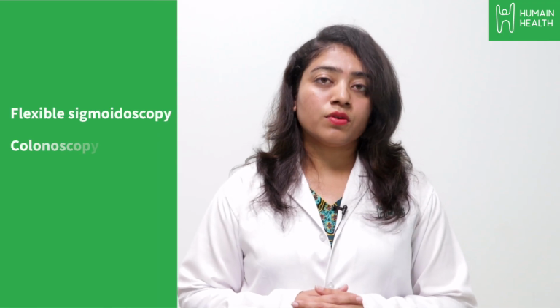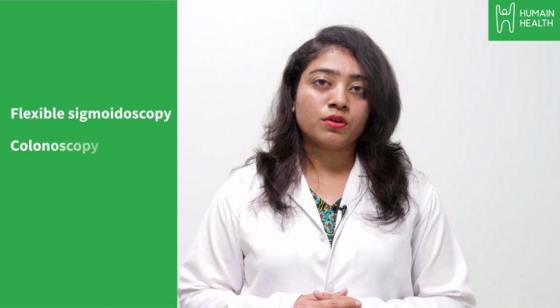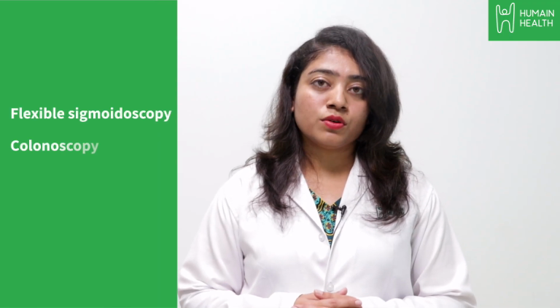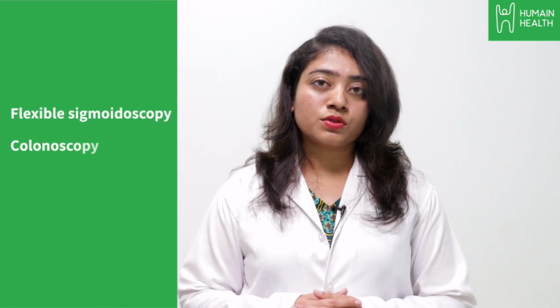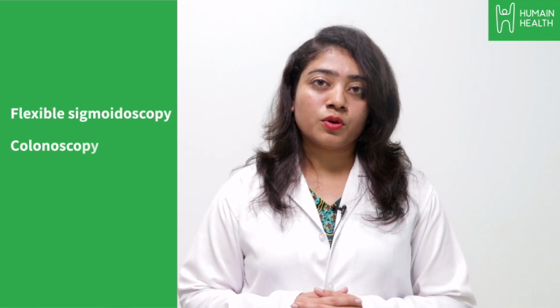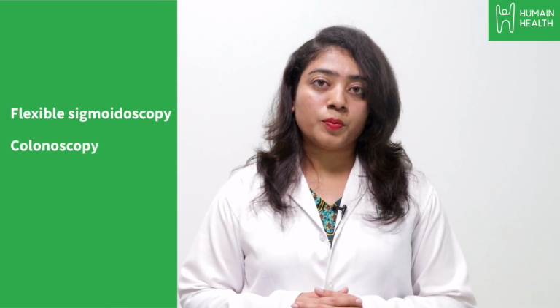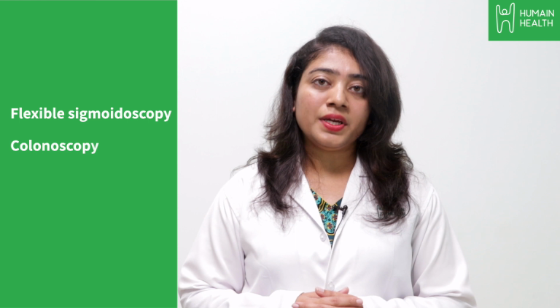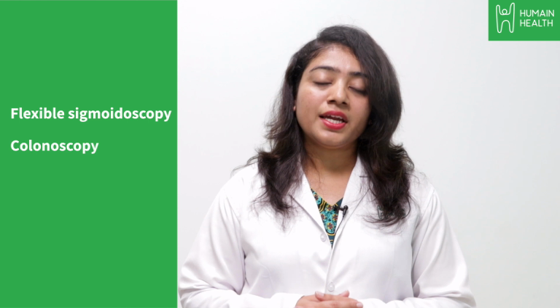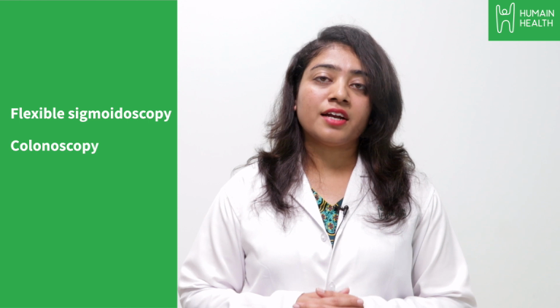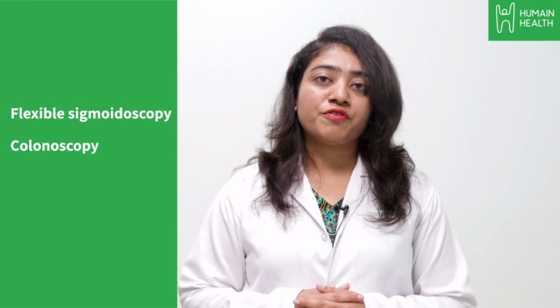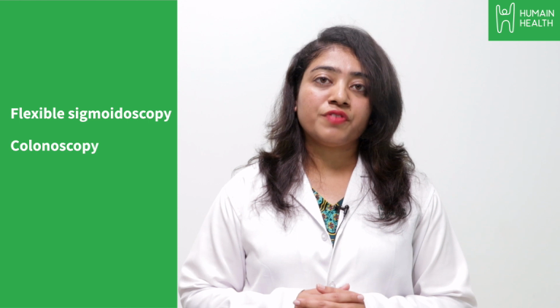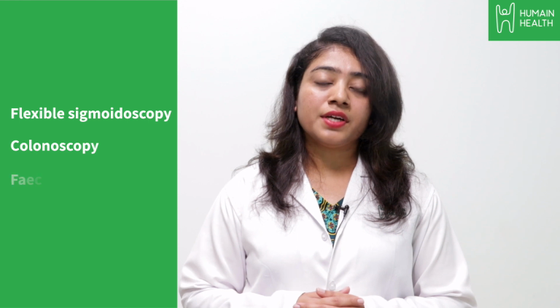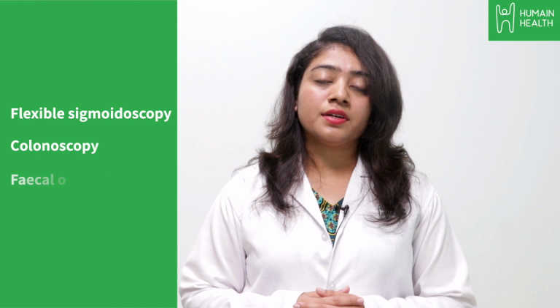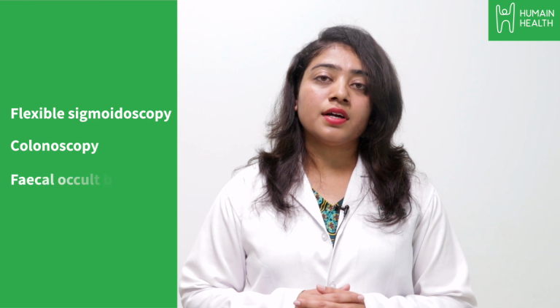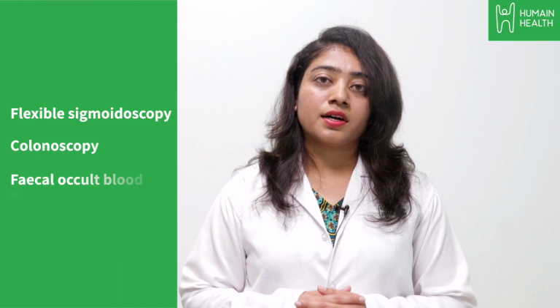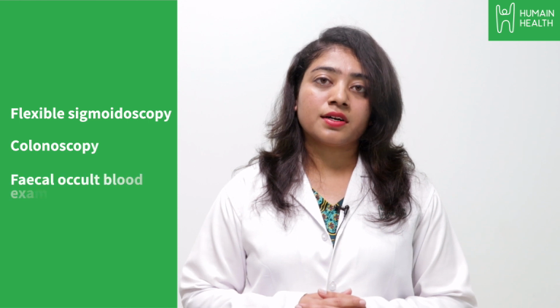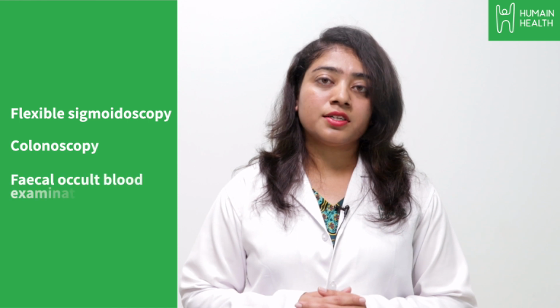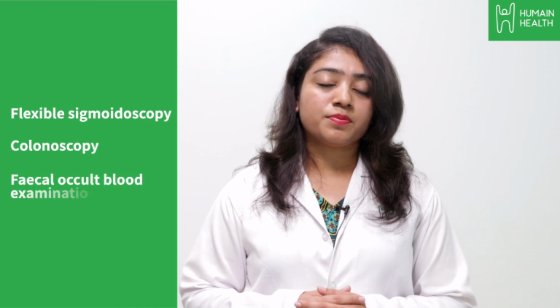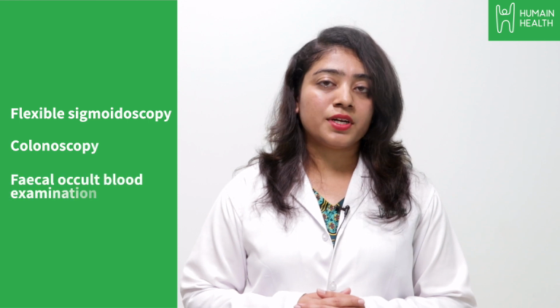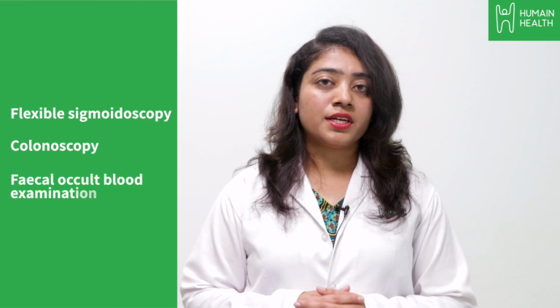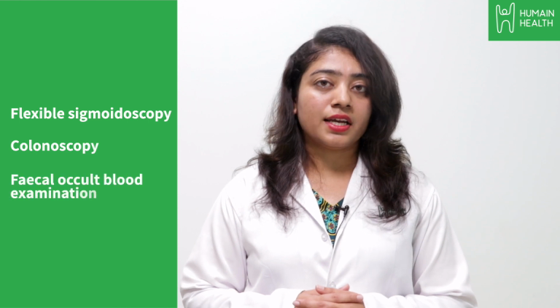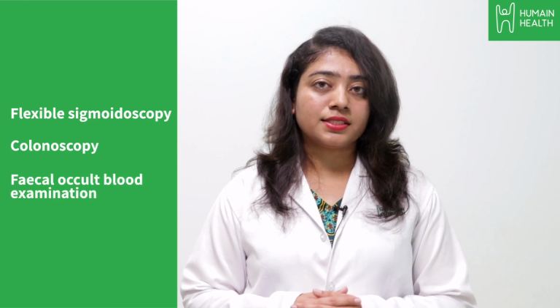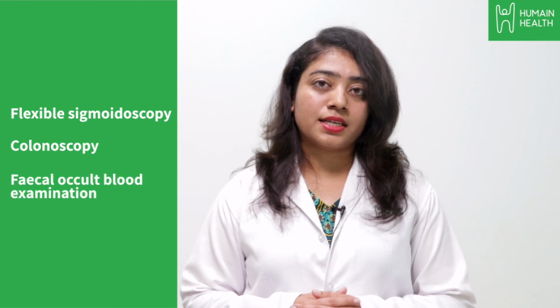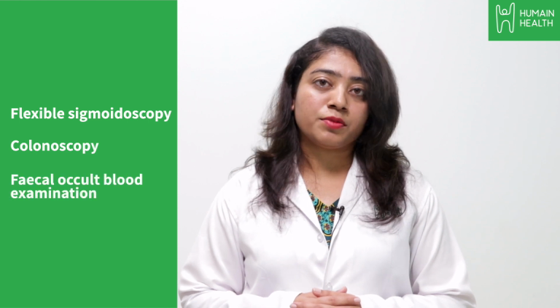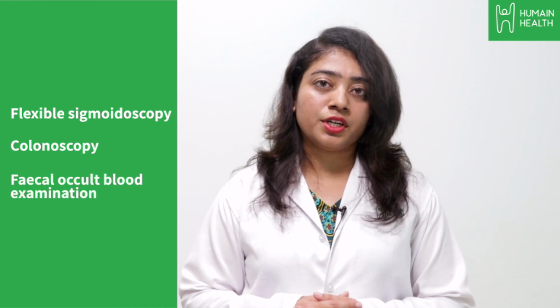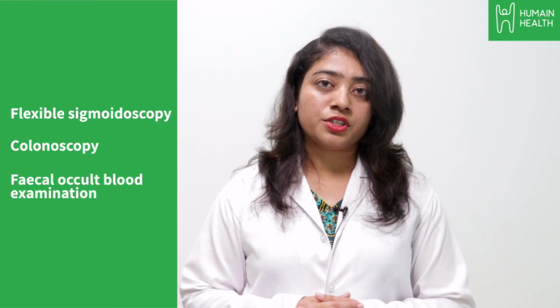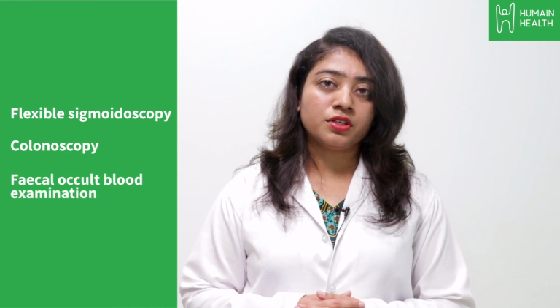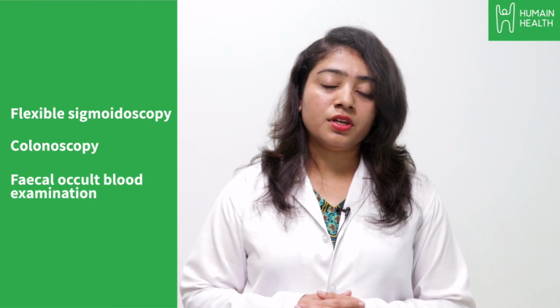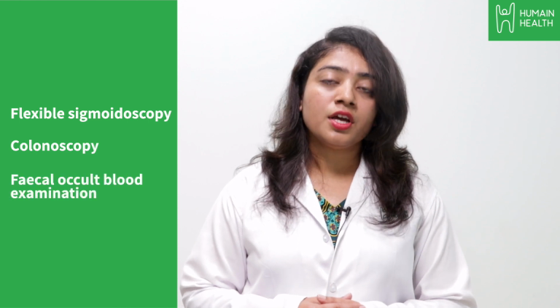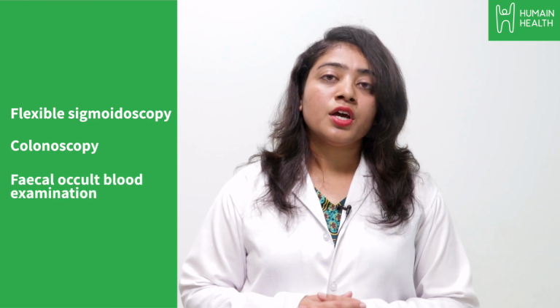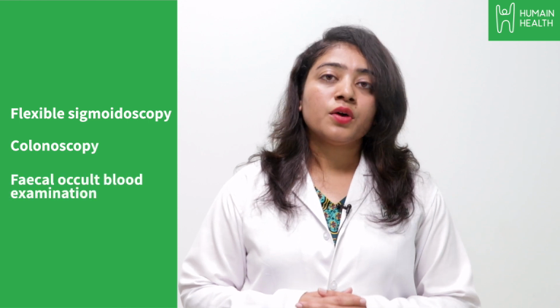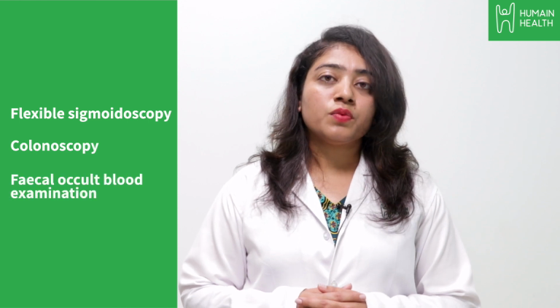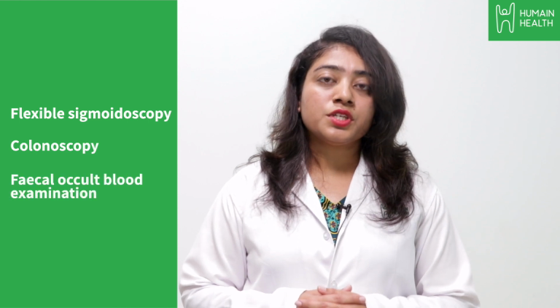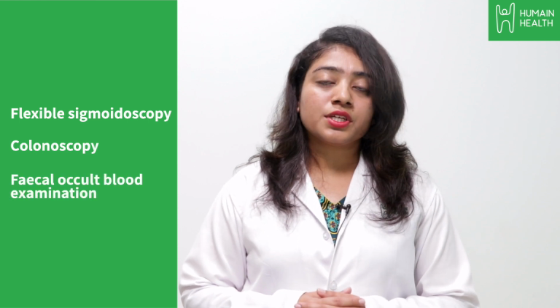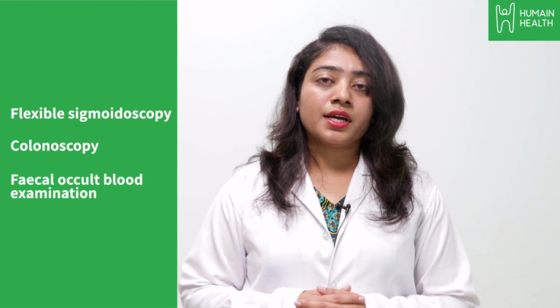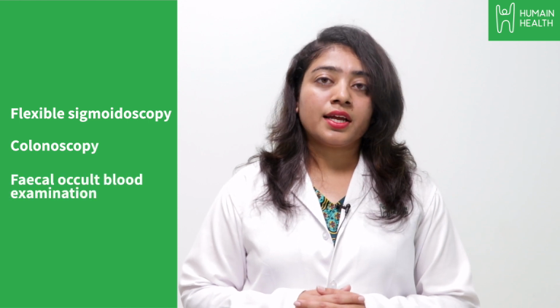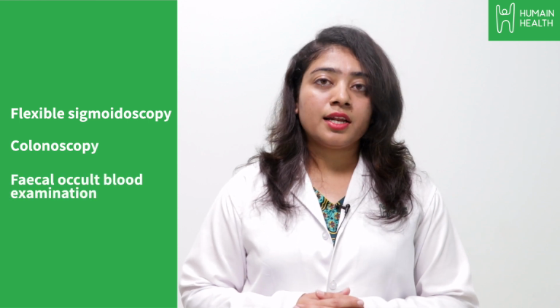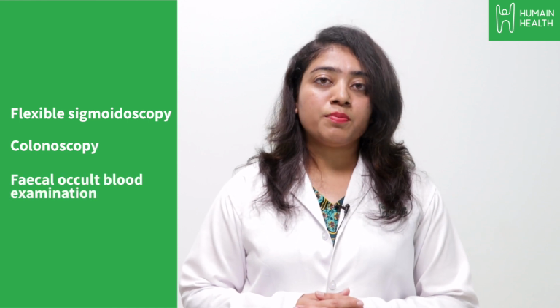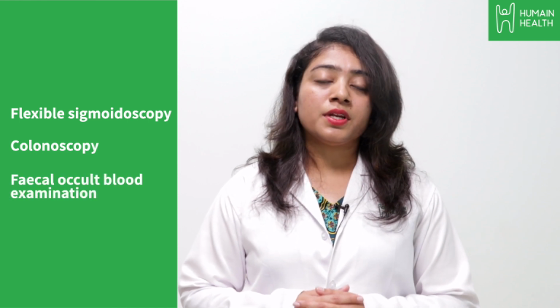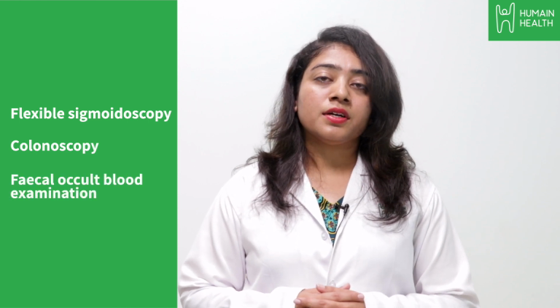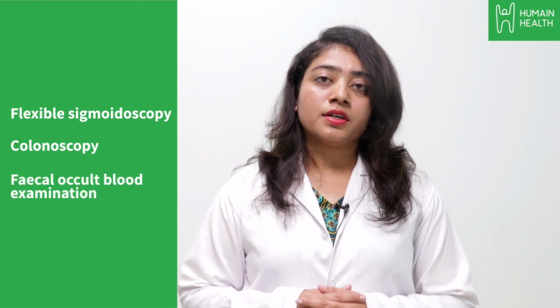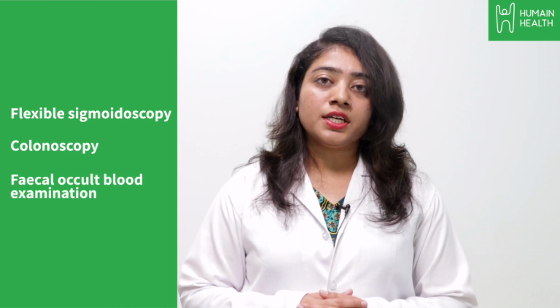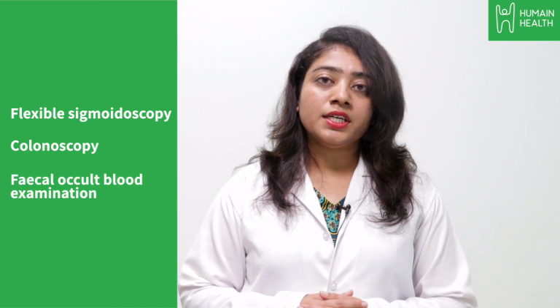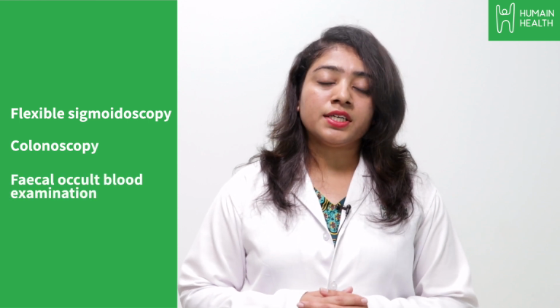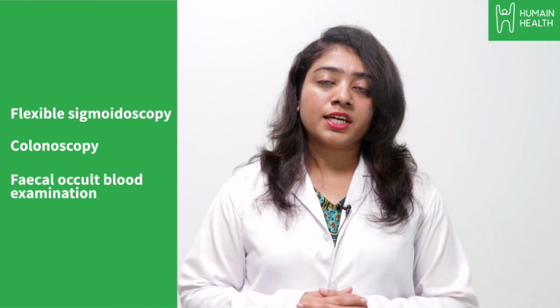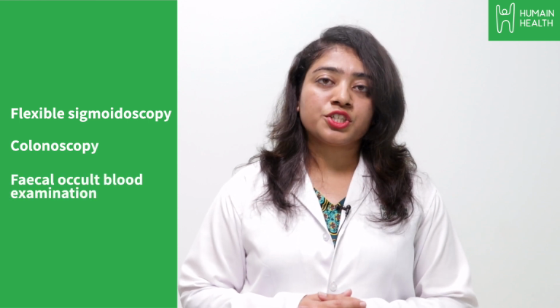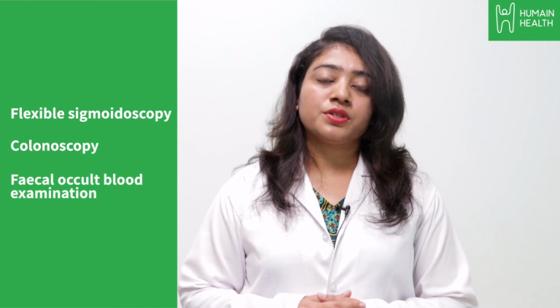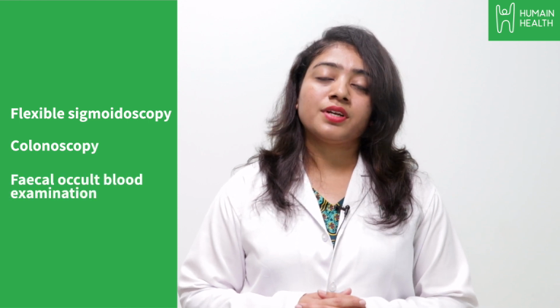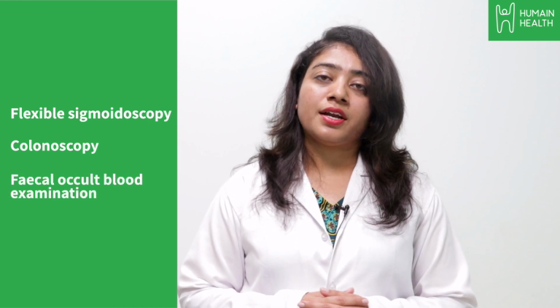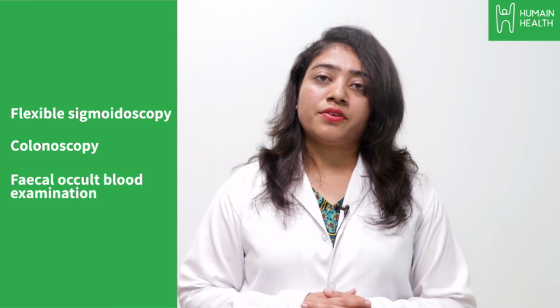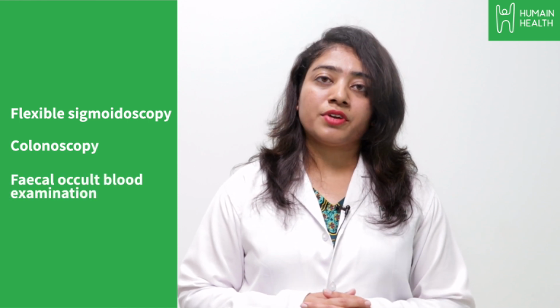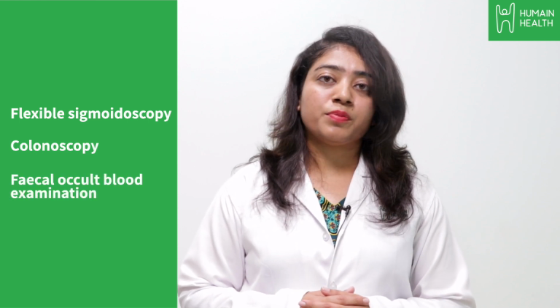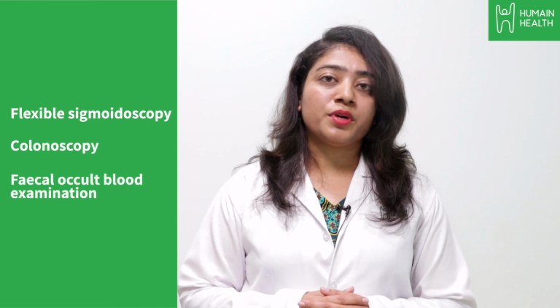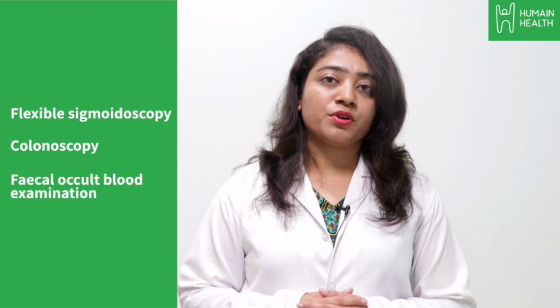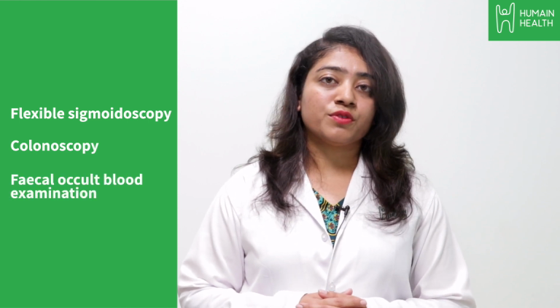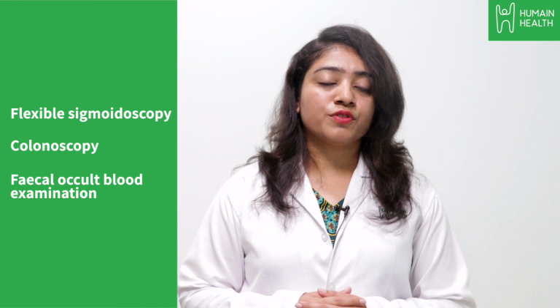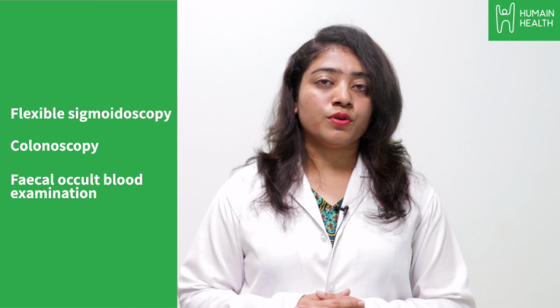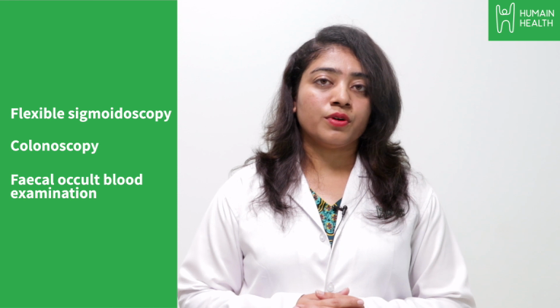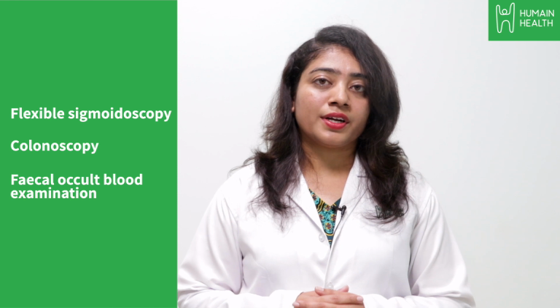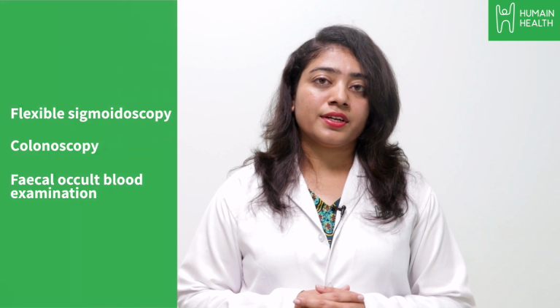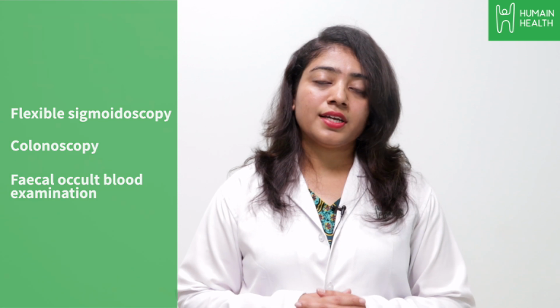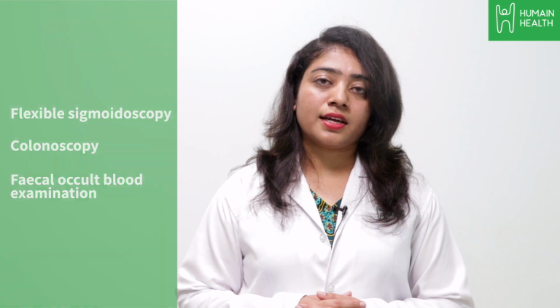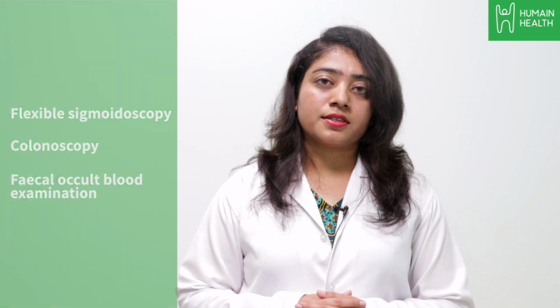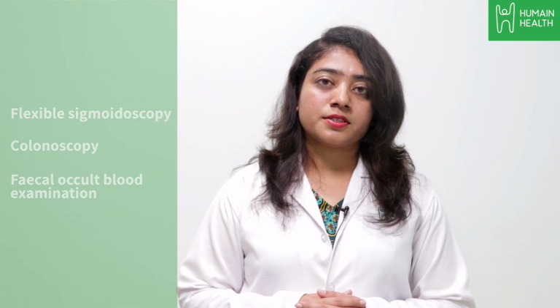The three main screening methods include flexible sigmoidoscopy, colonoscopy, and fecal occult blood examination, which can help in early detection and treatment of colorectal cancer.